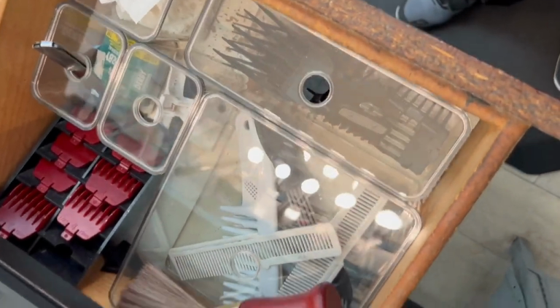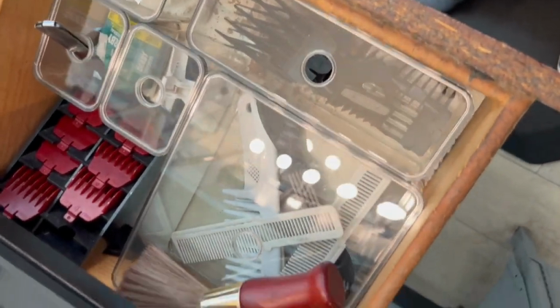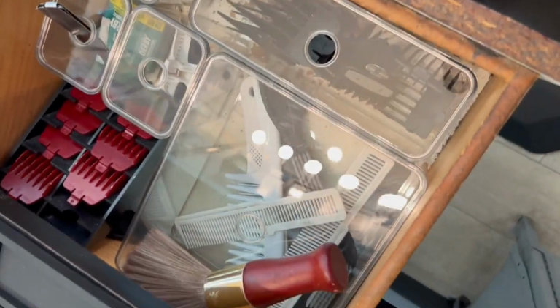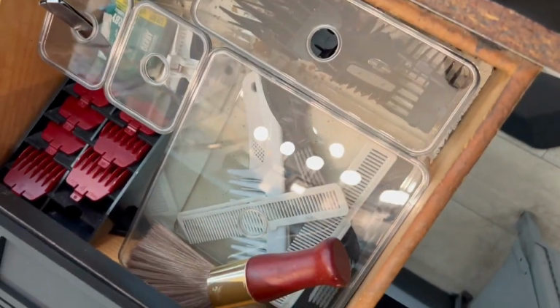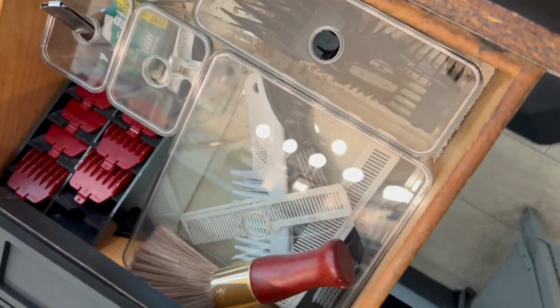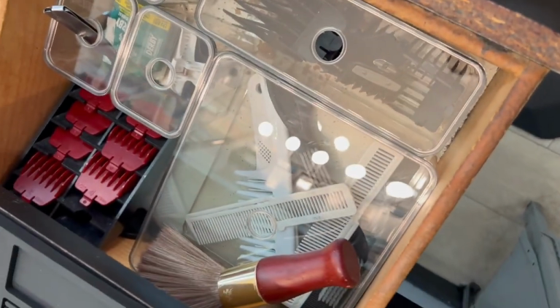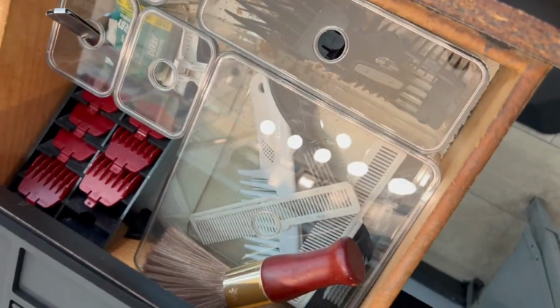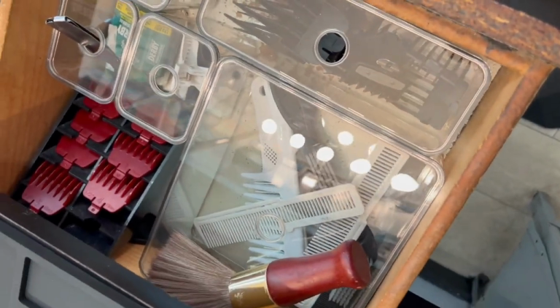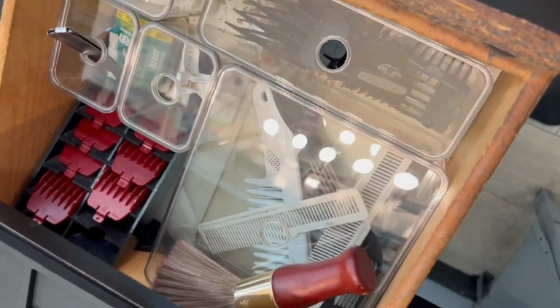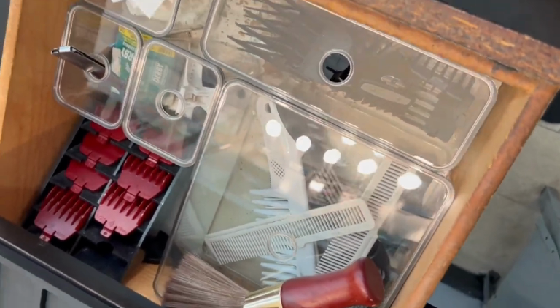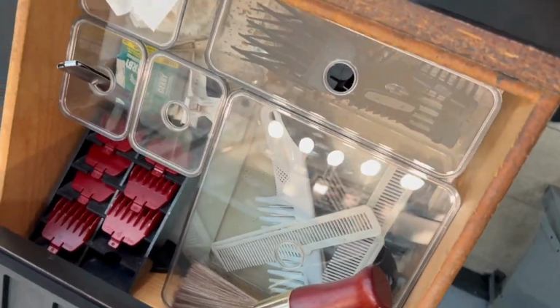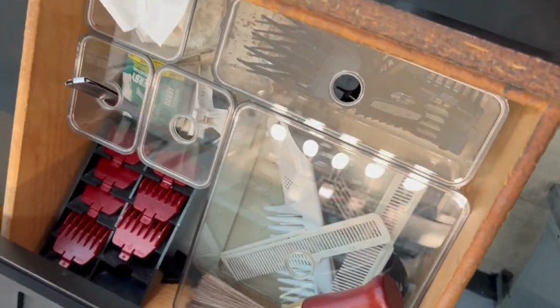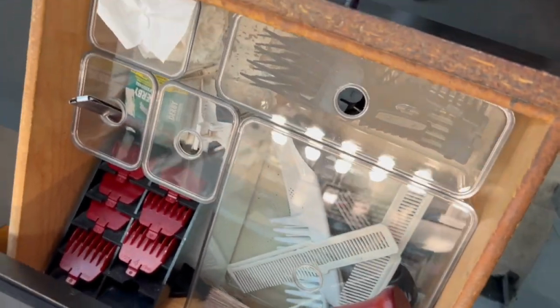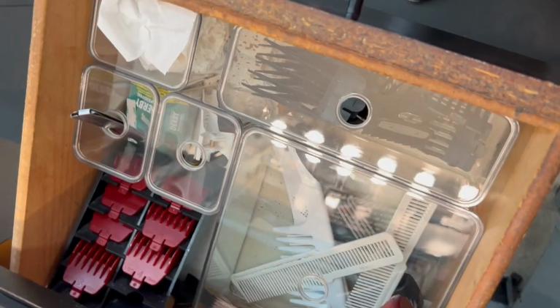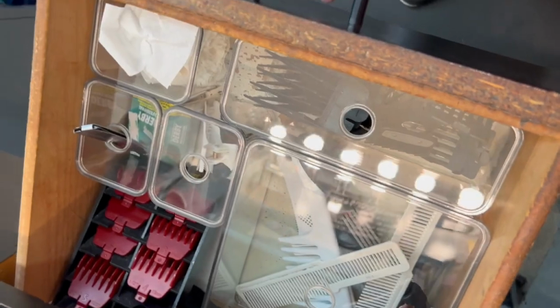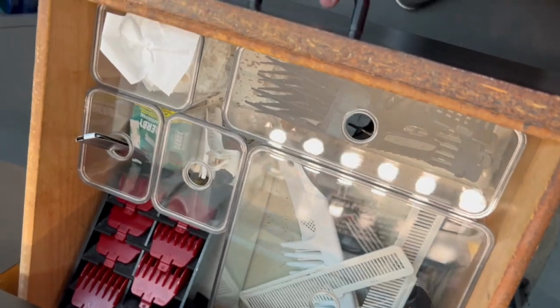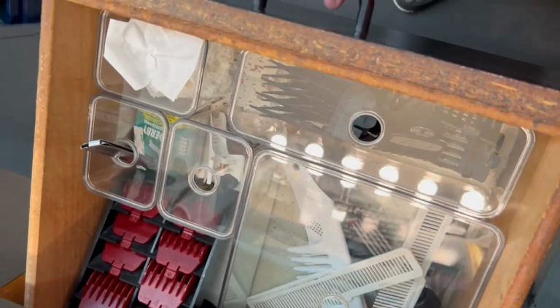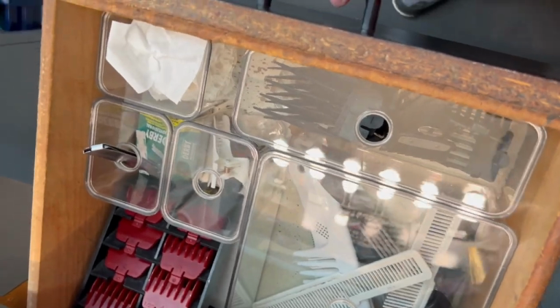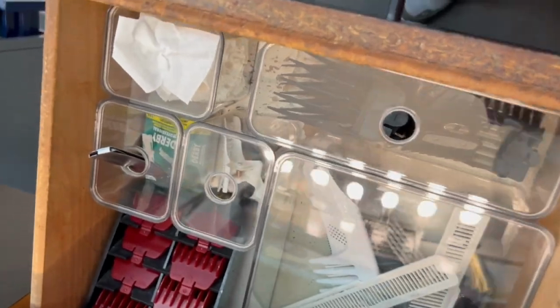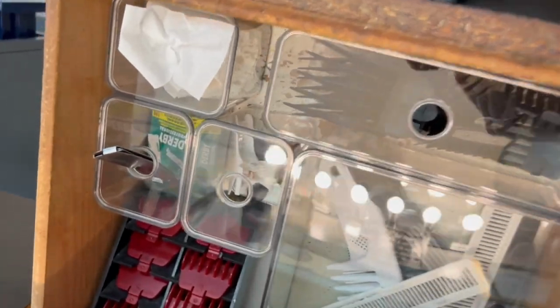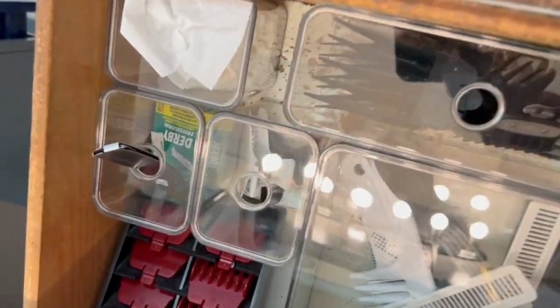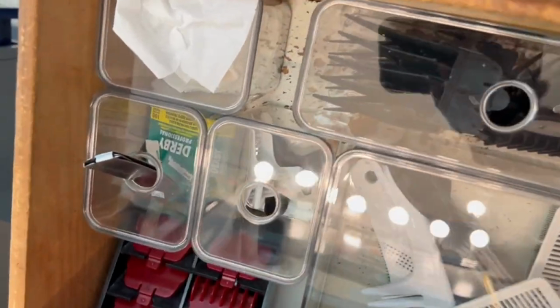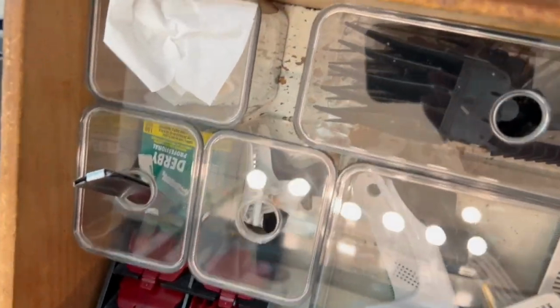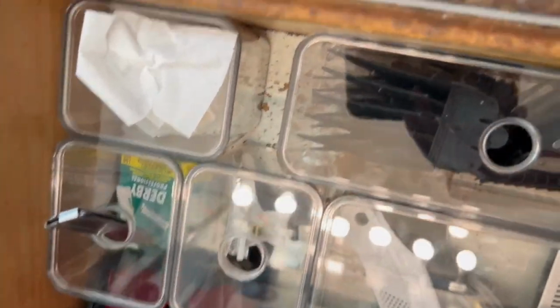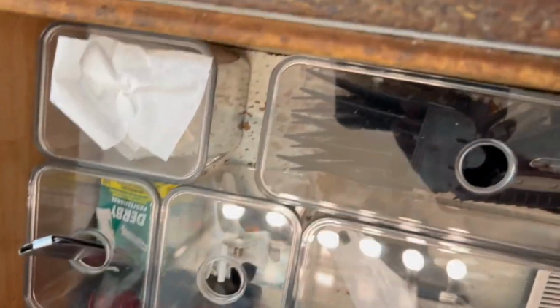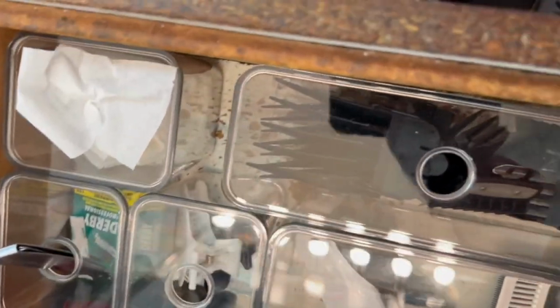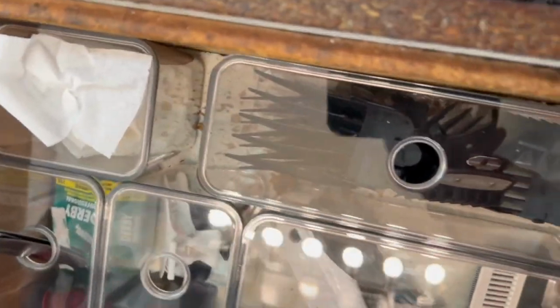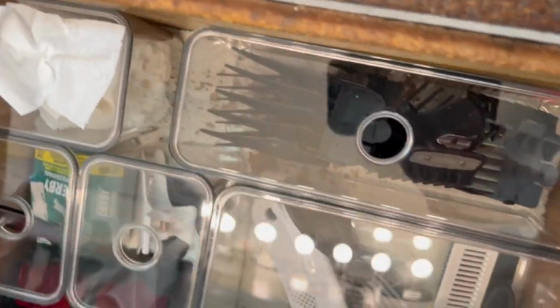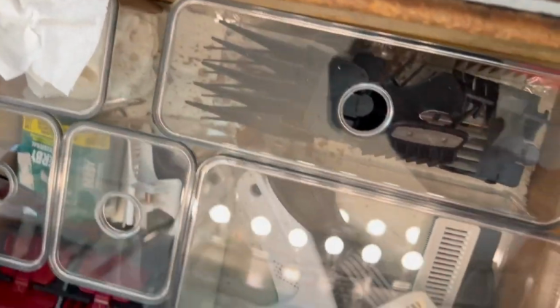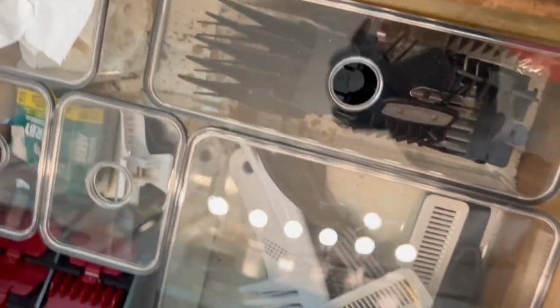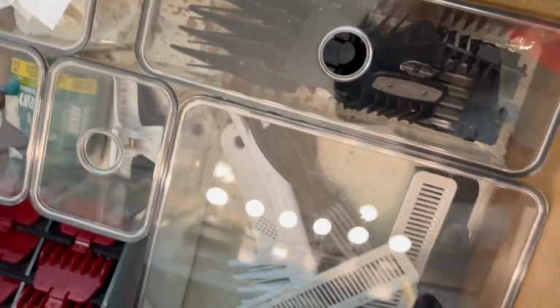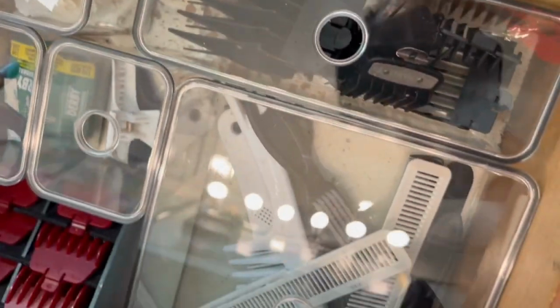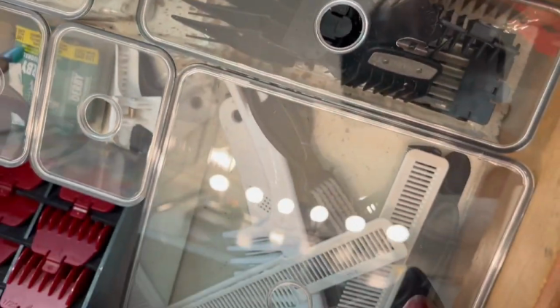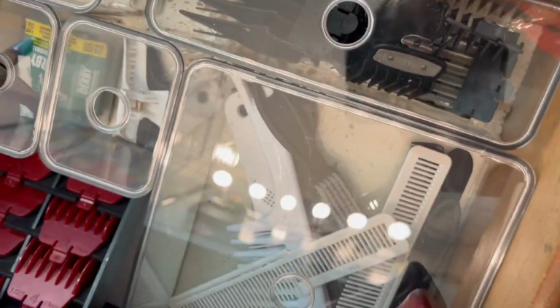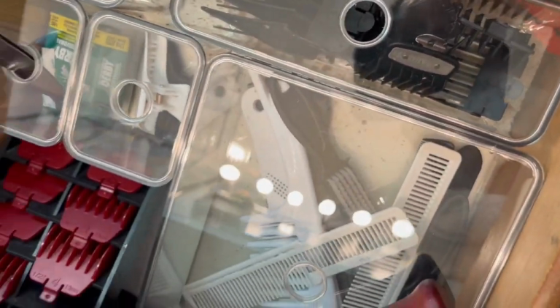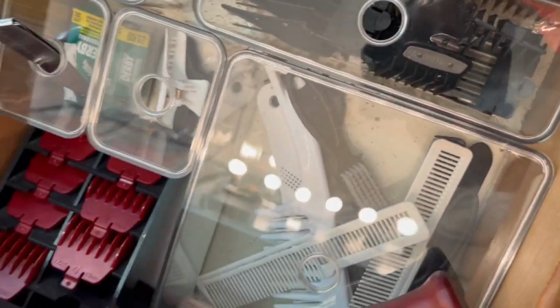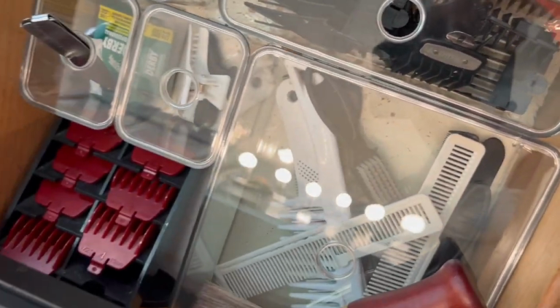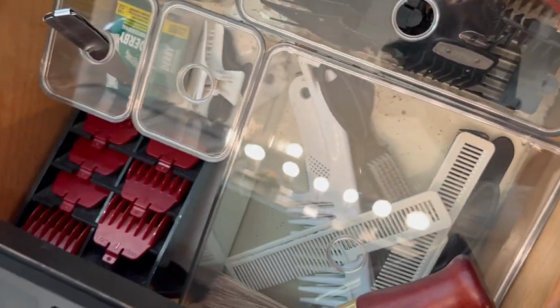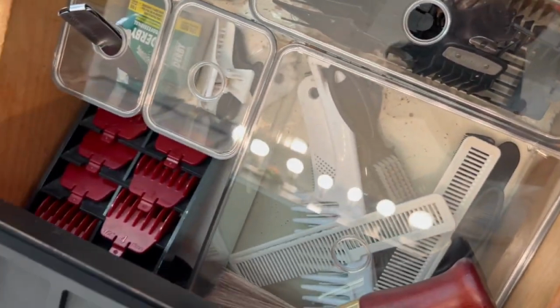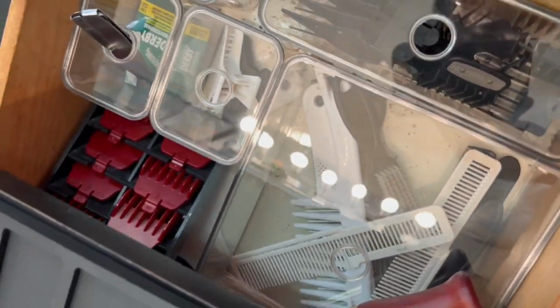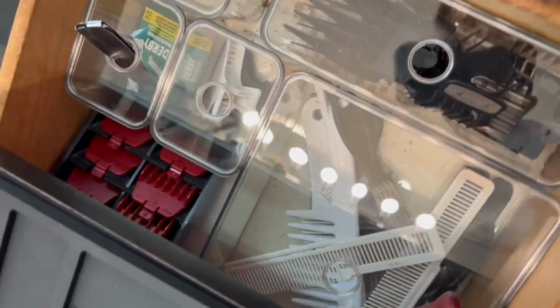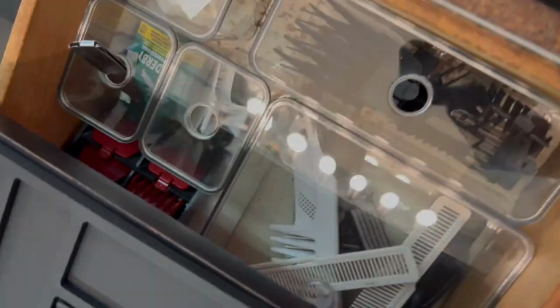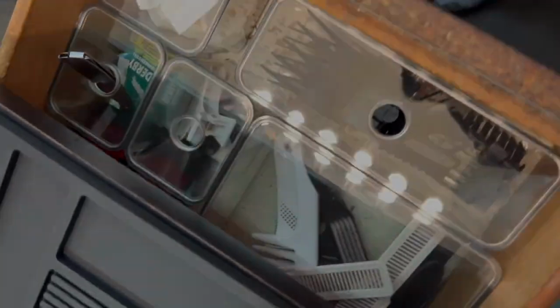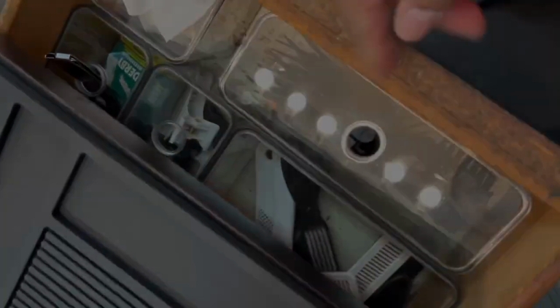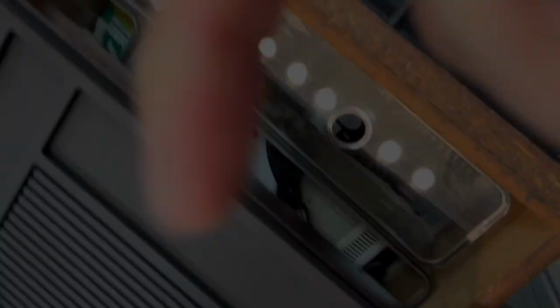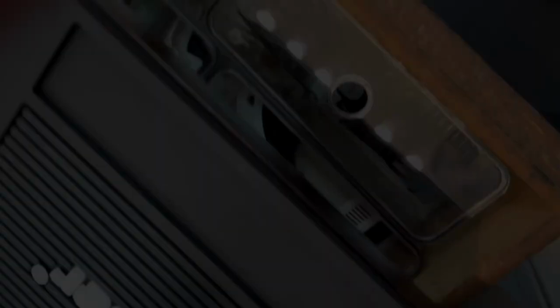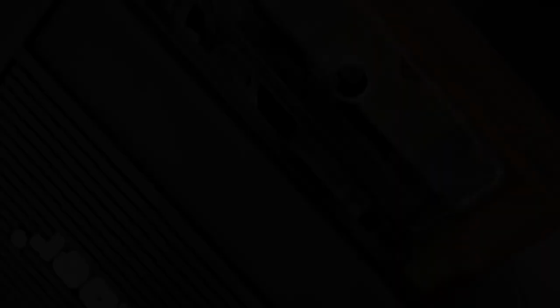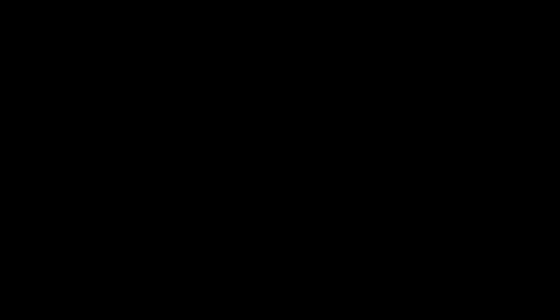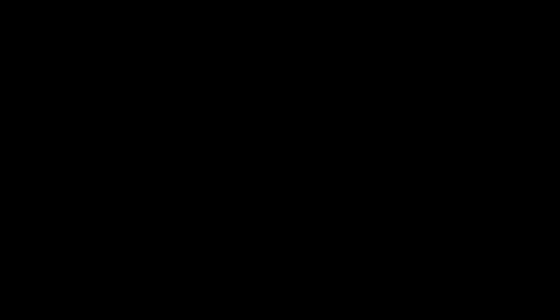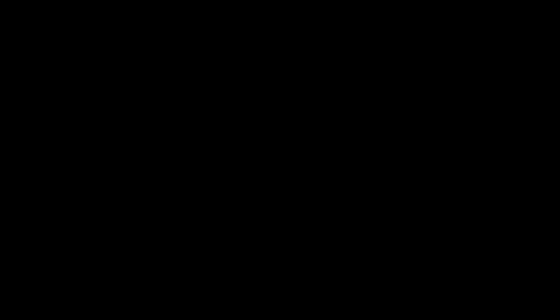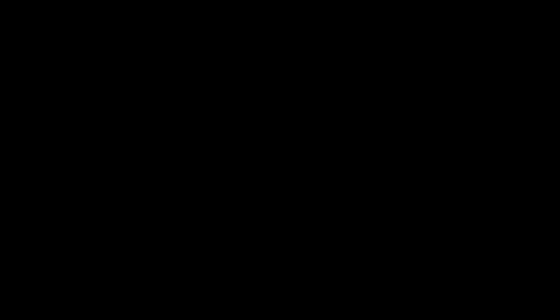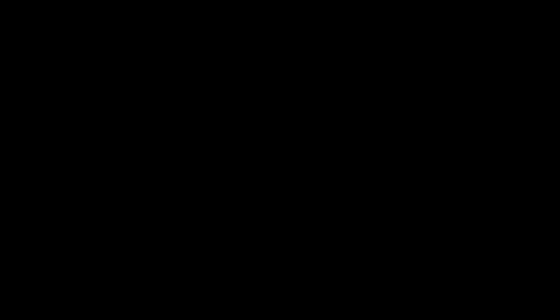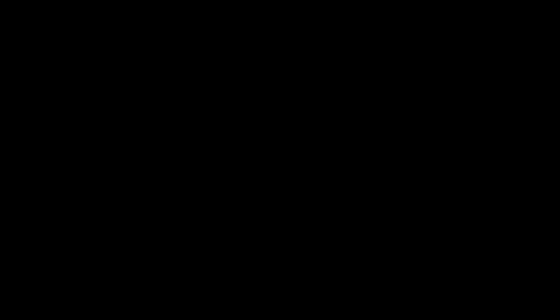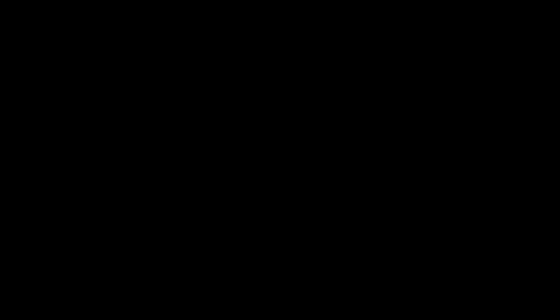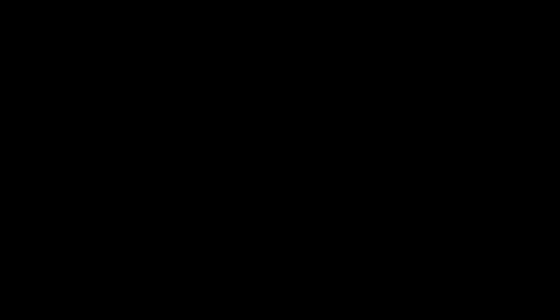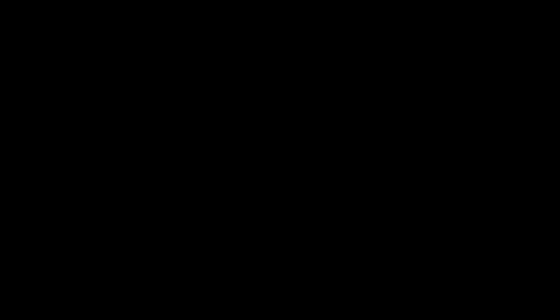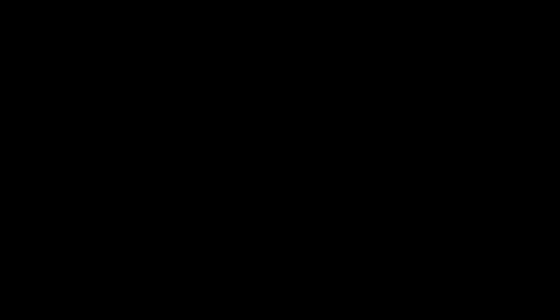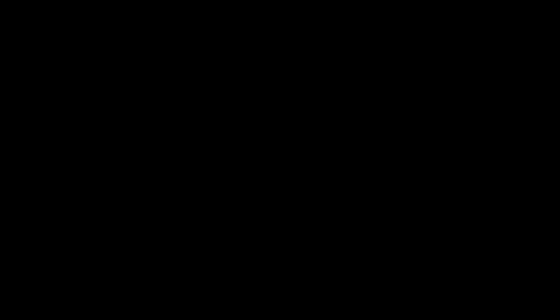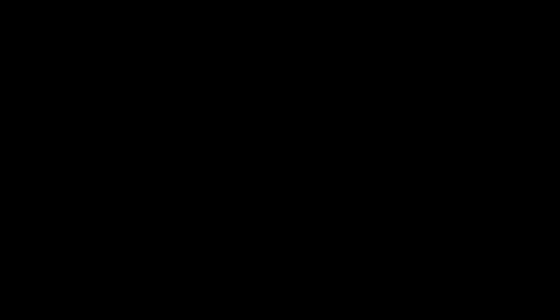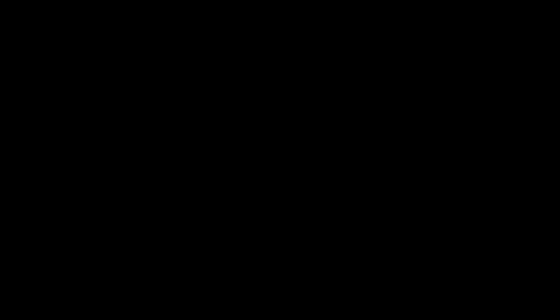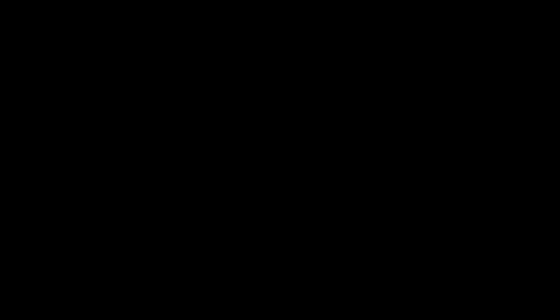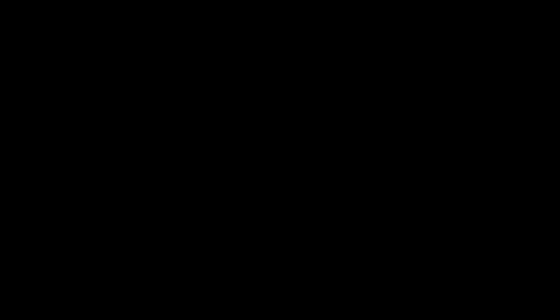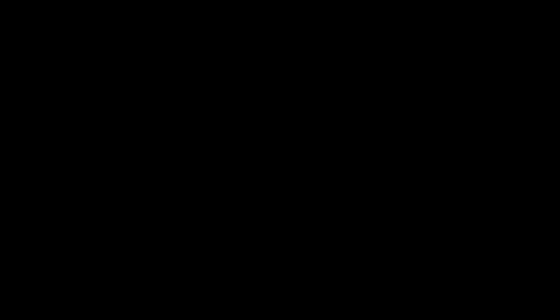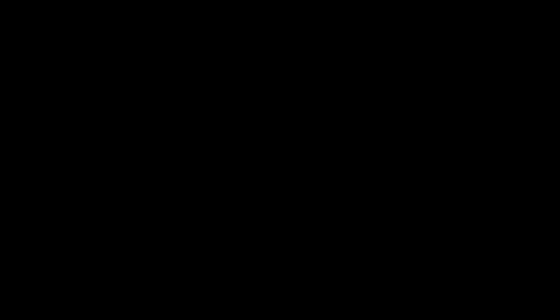Also come check out these items from IKEA to keep your drawer organized if you need — link is underneath.